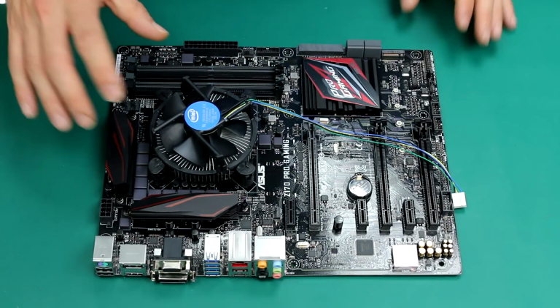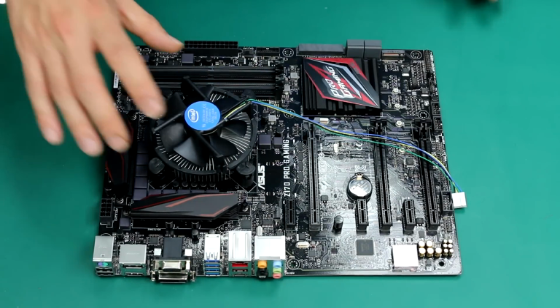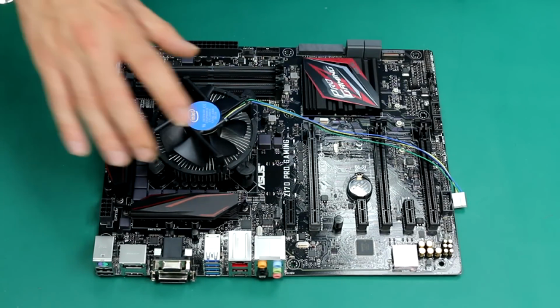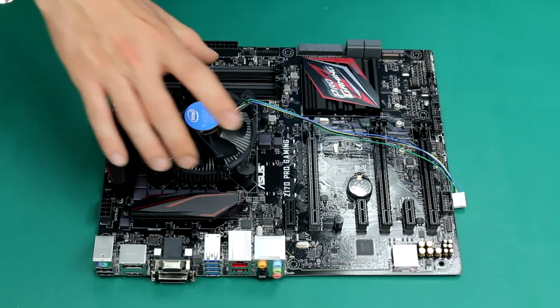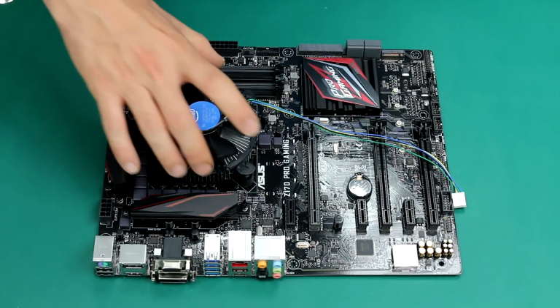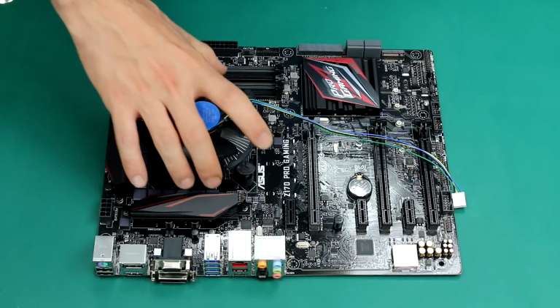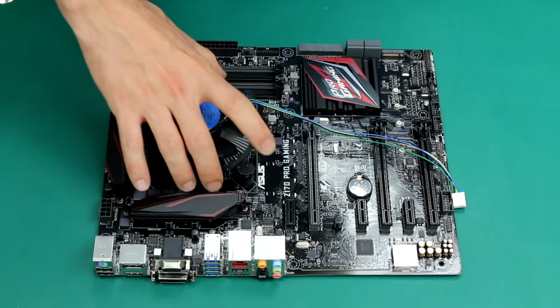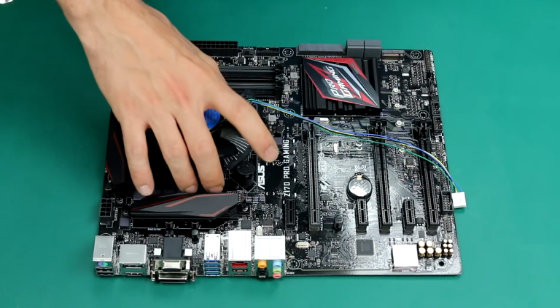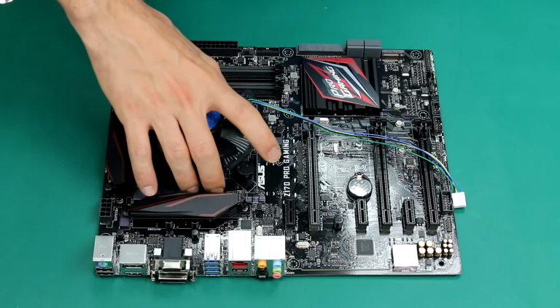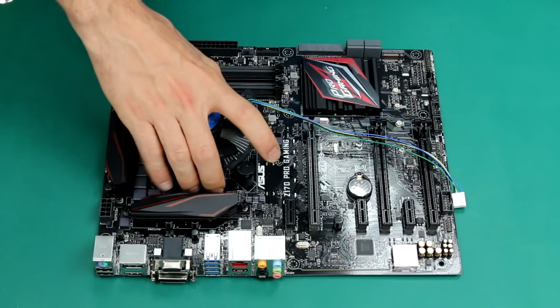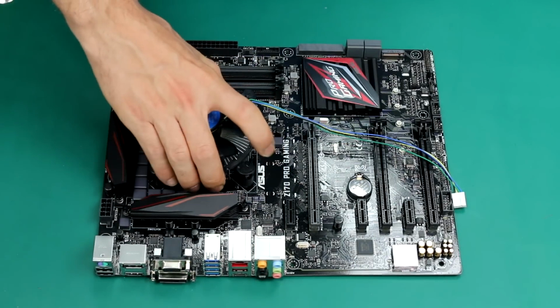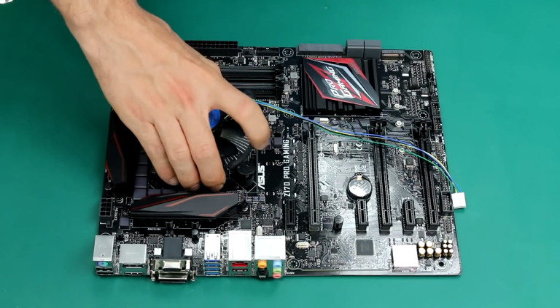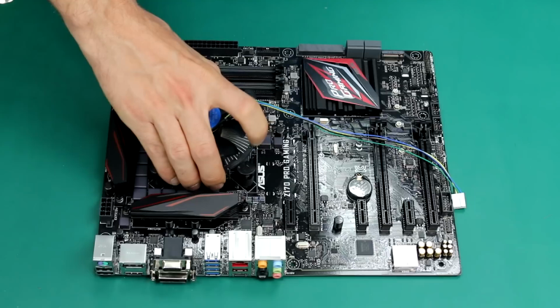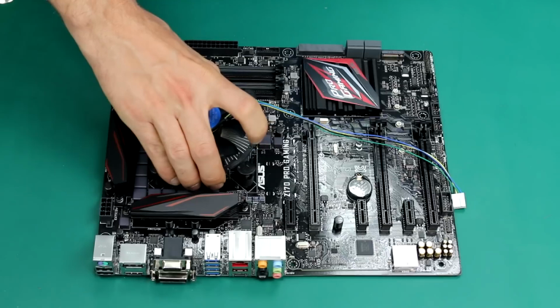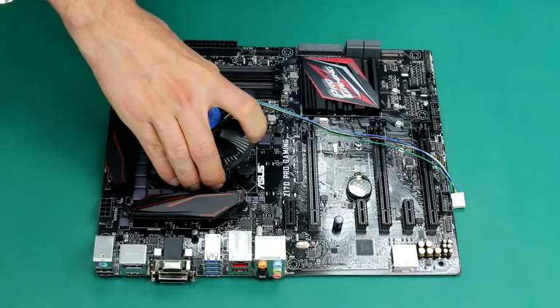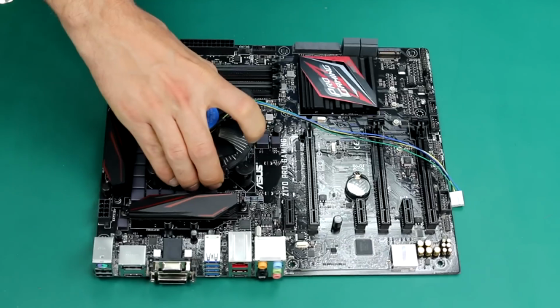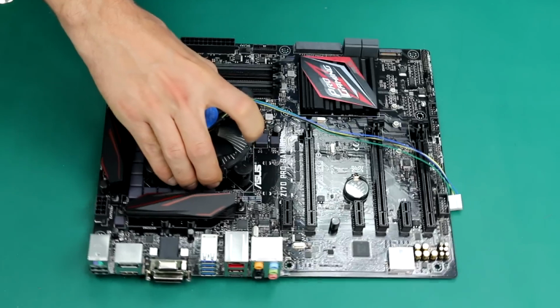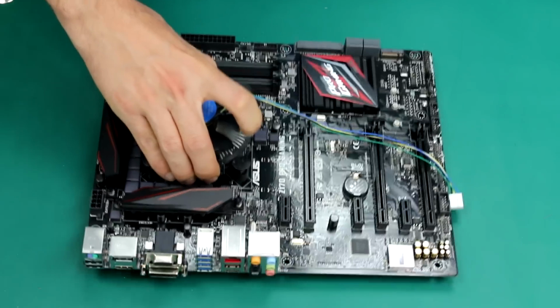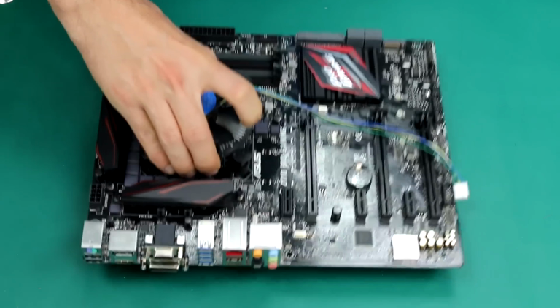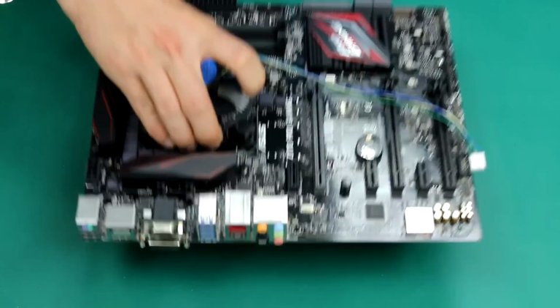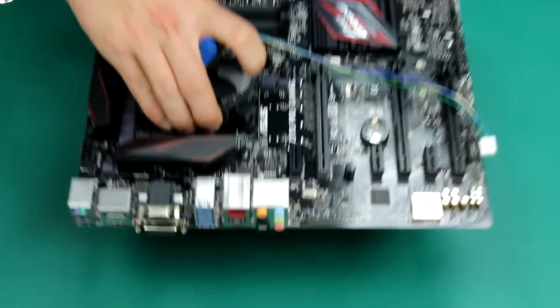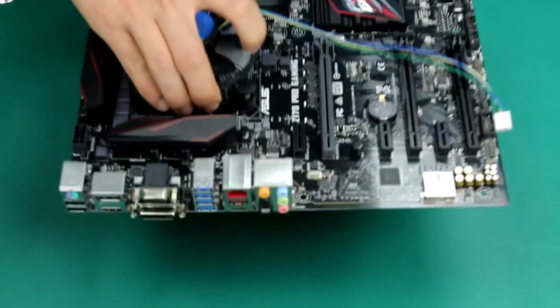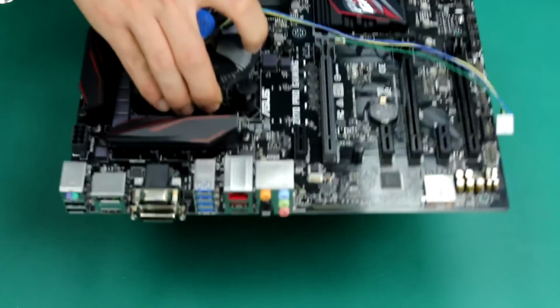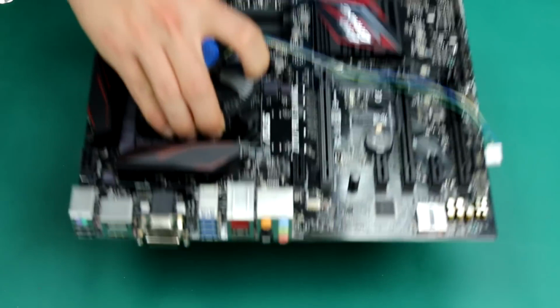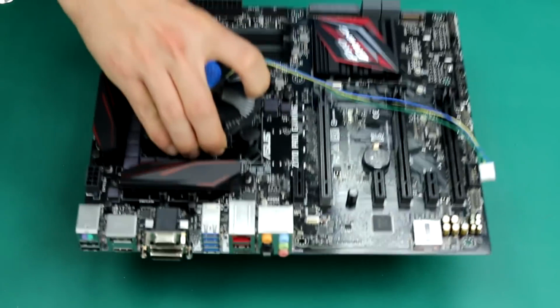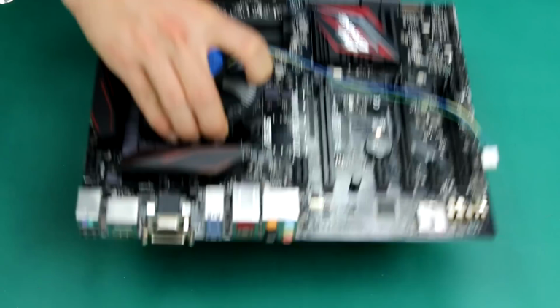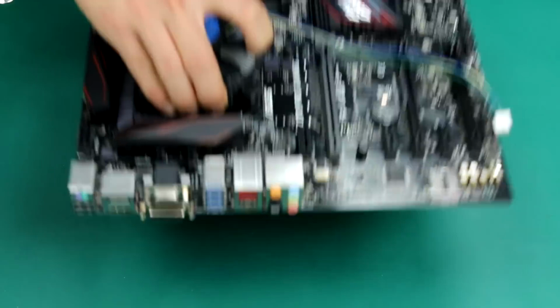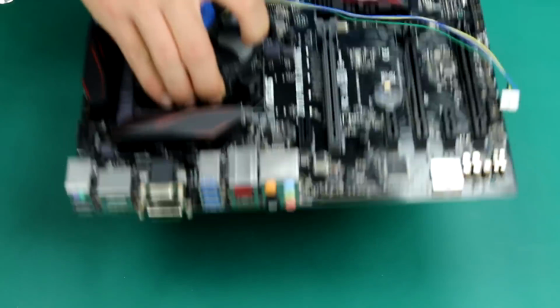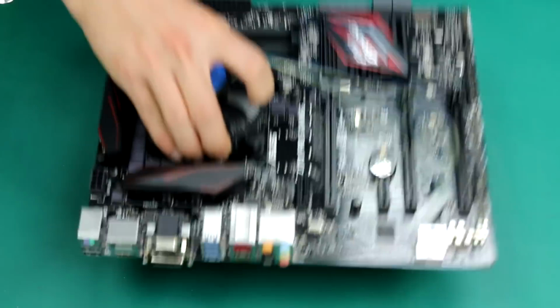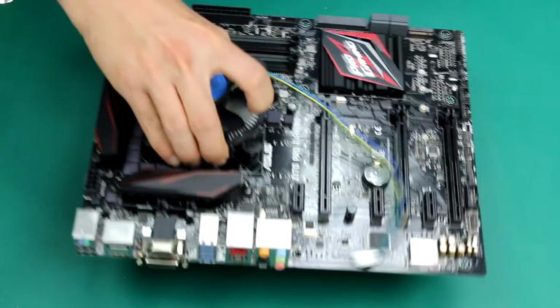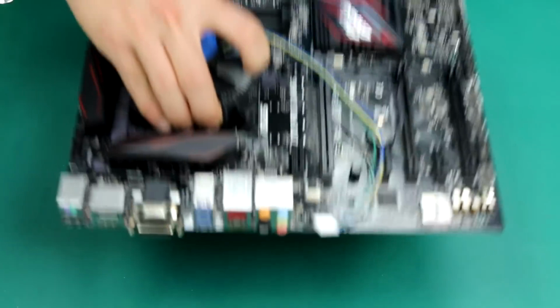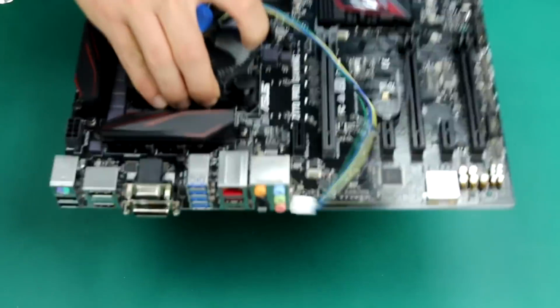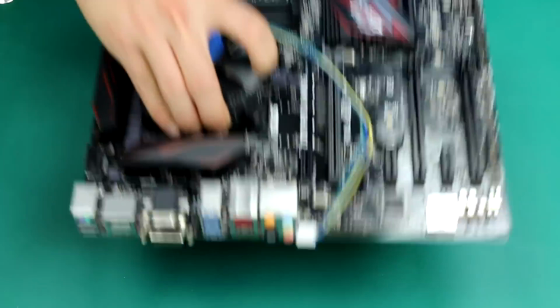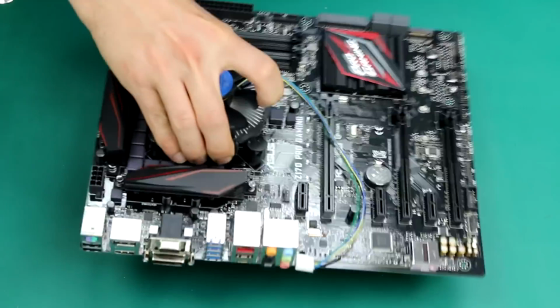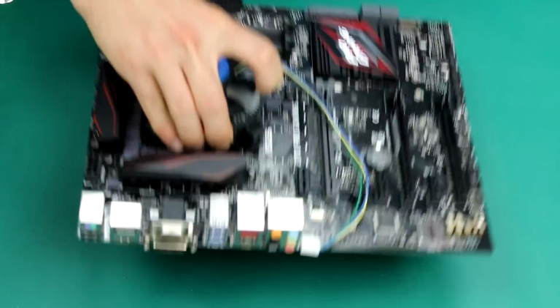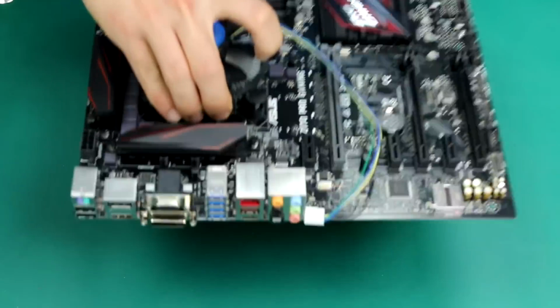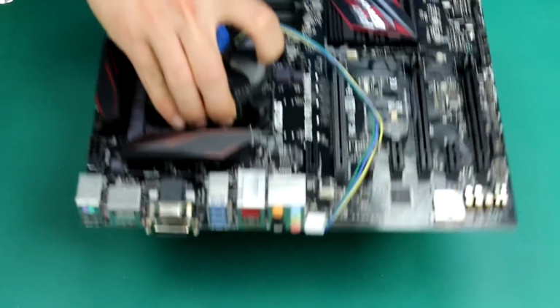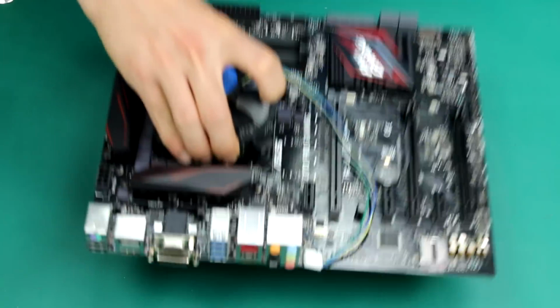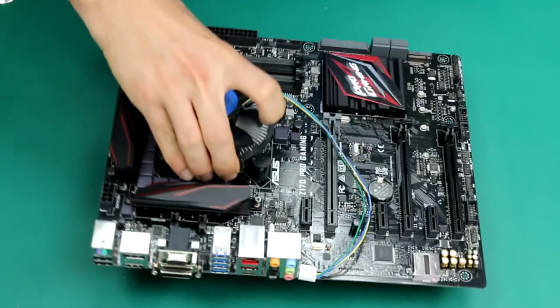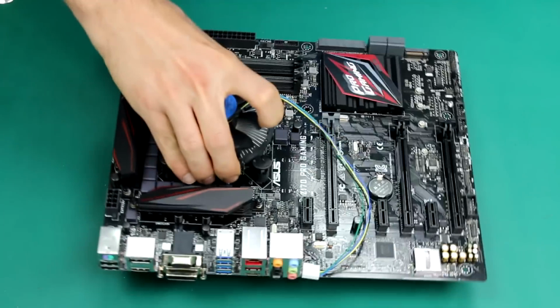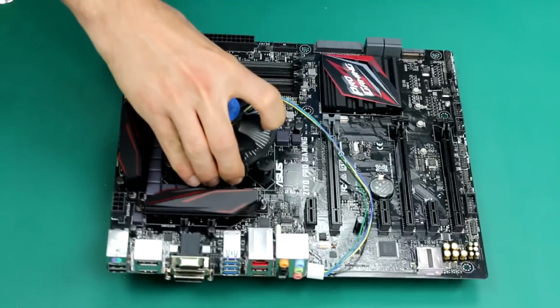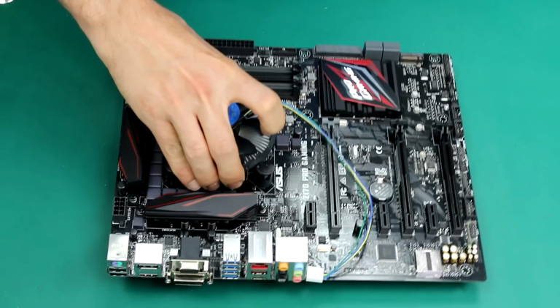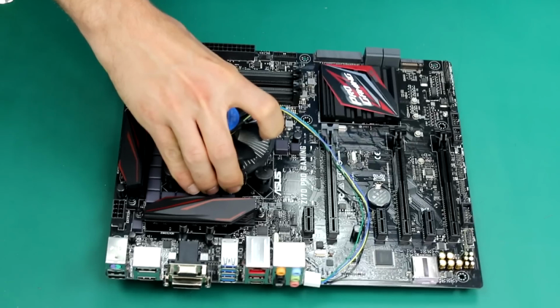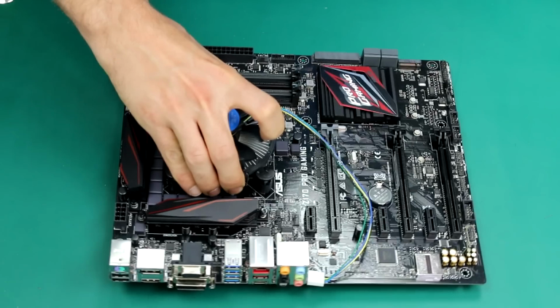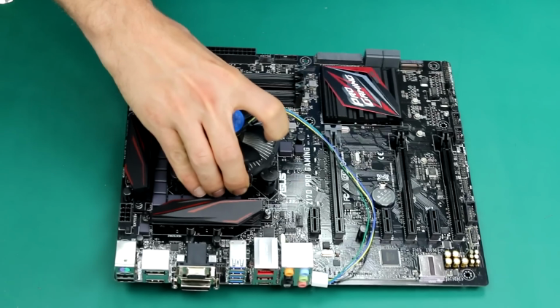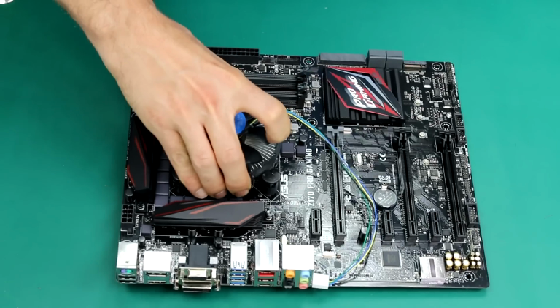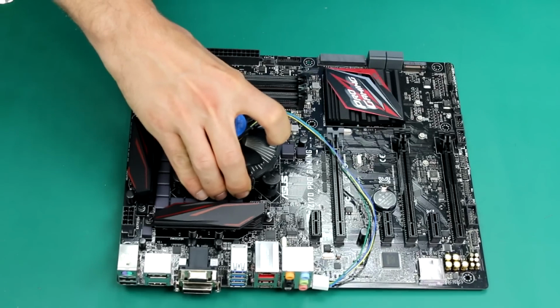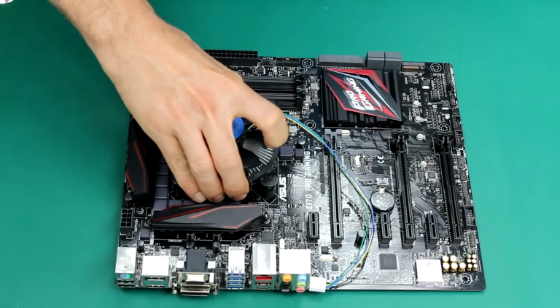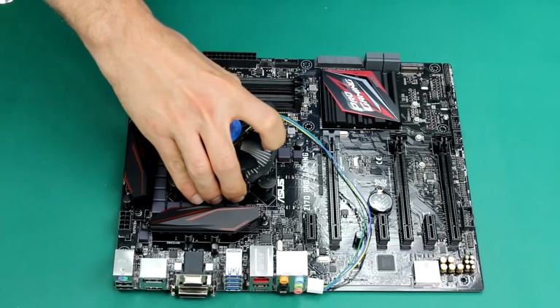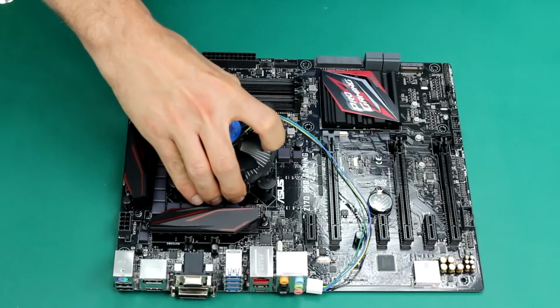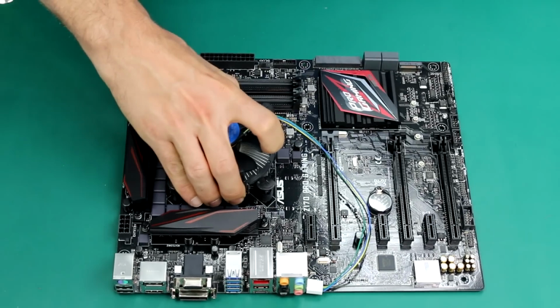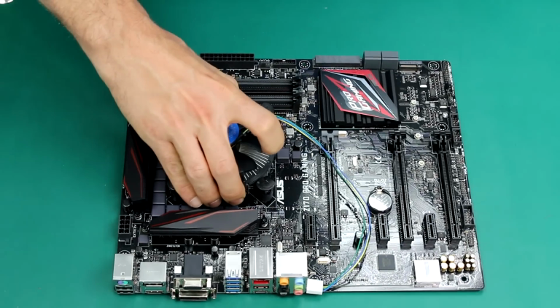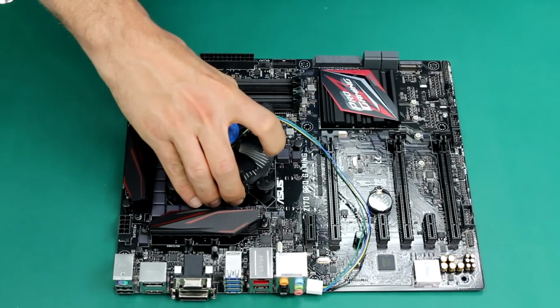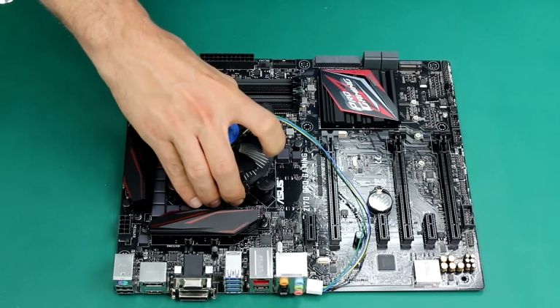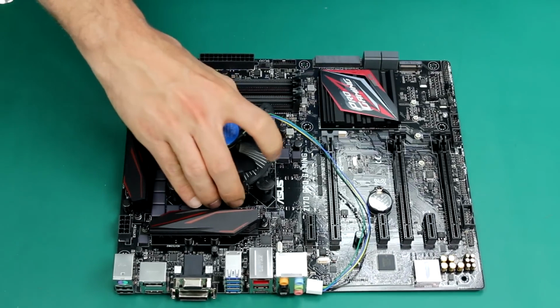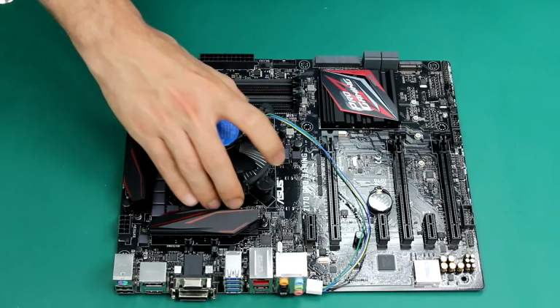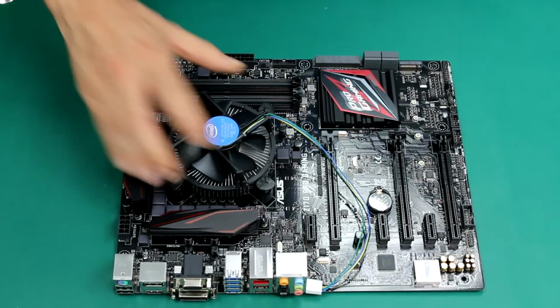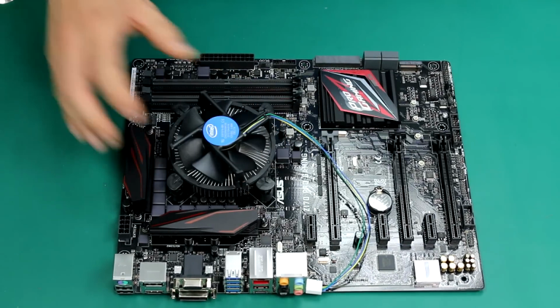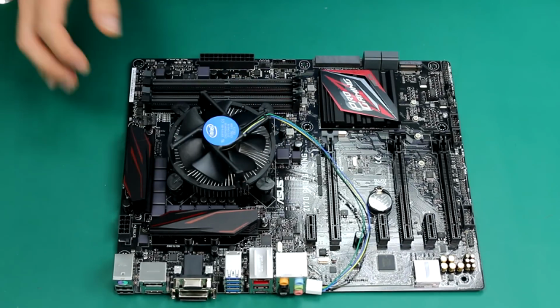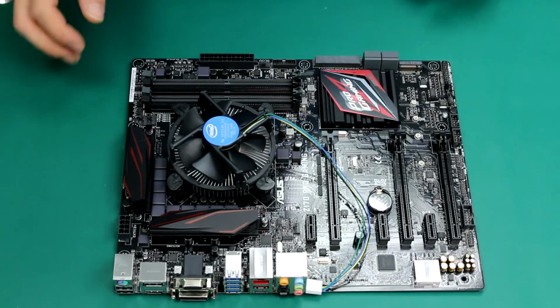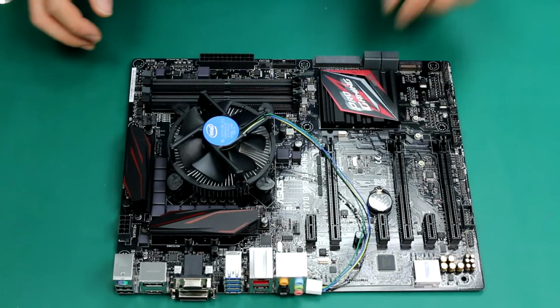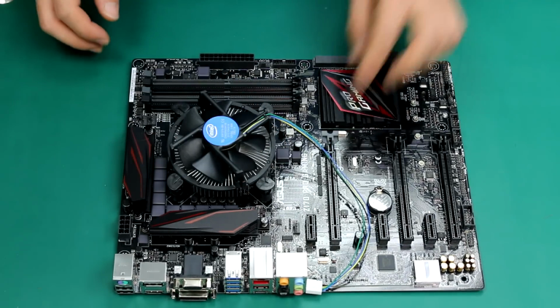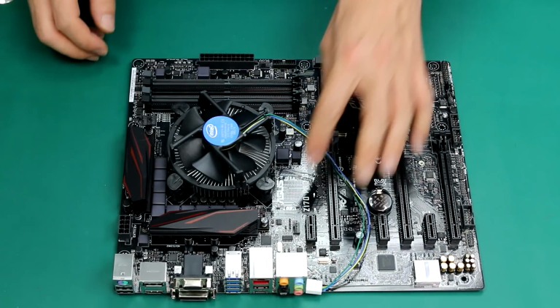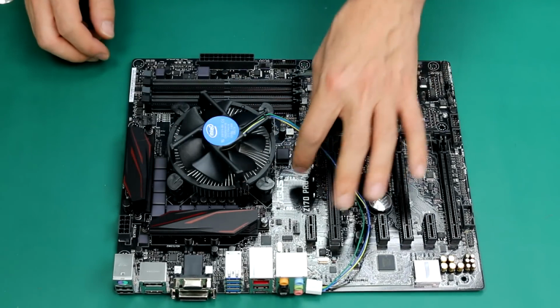As you can see, you will be able to lift the motherboard — no problem at all. It should be very, very attached to your CPU.